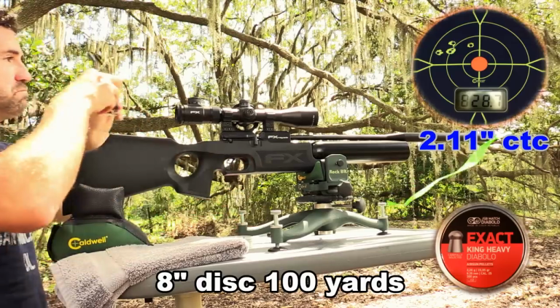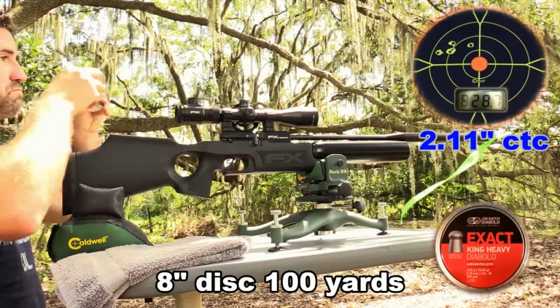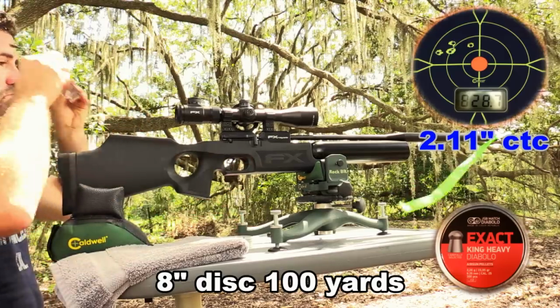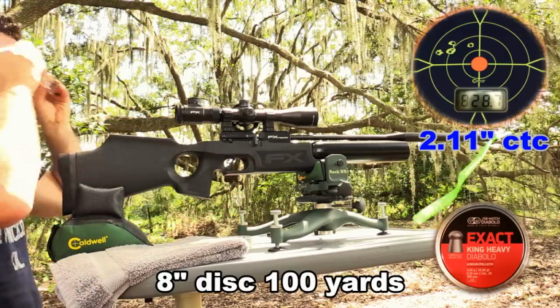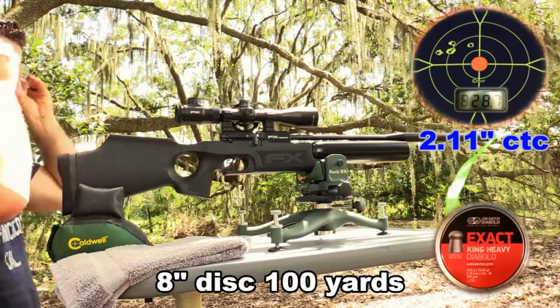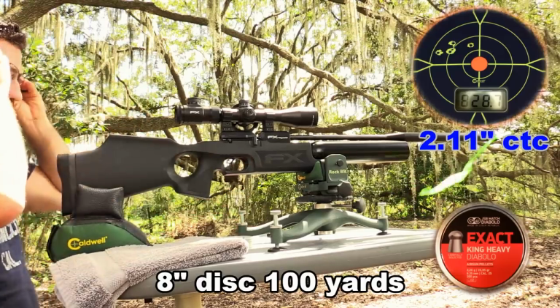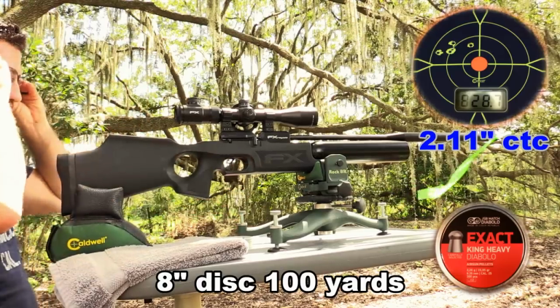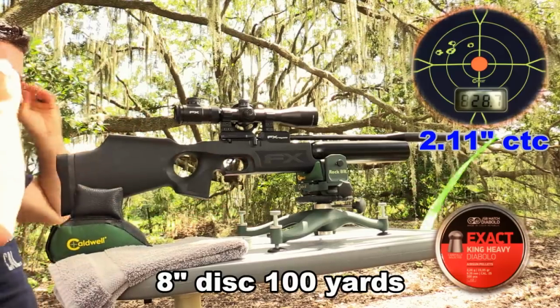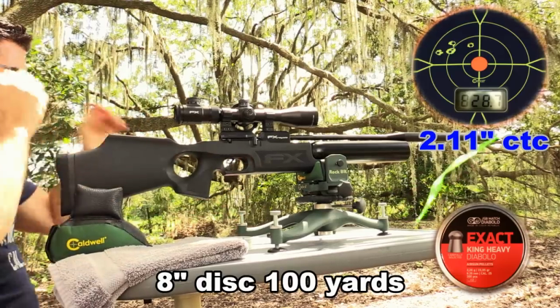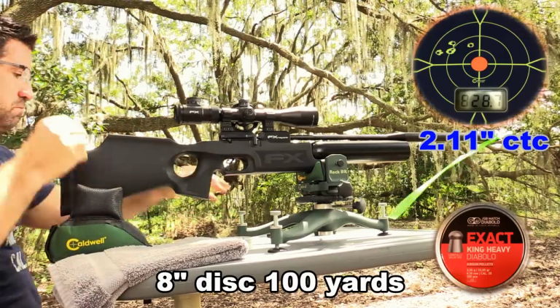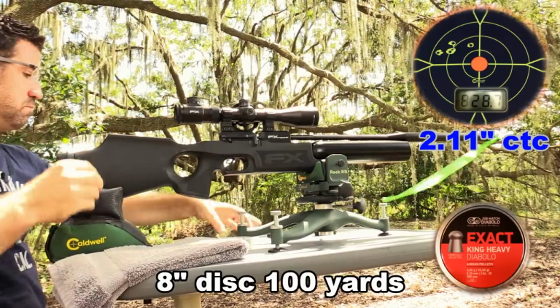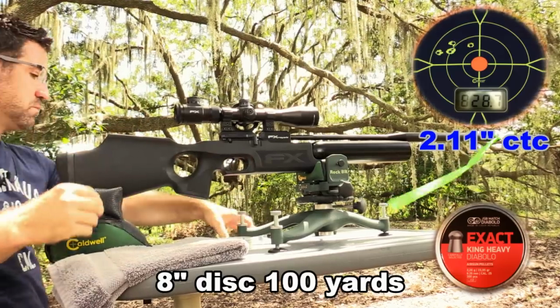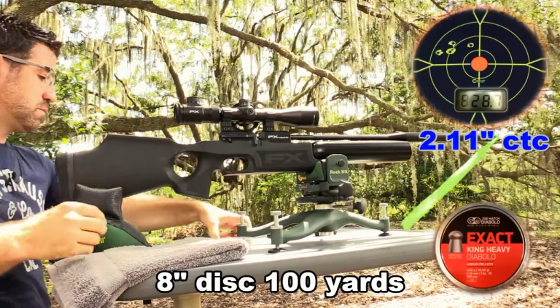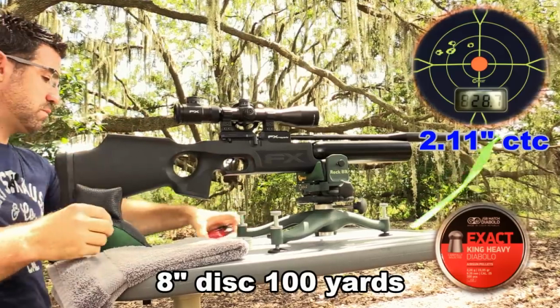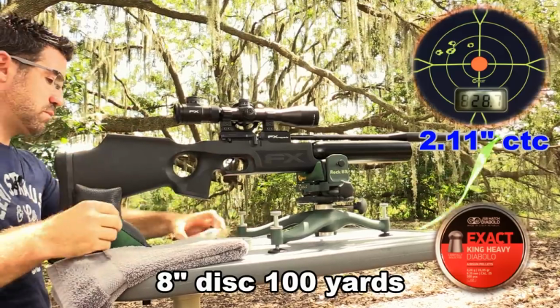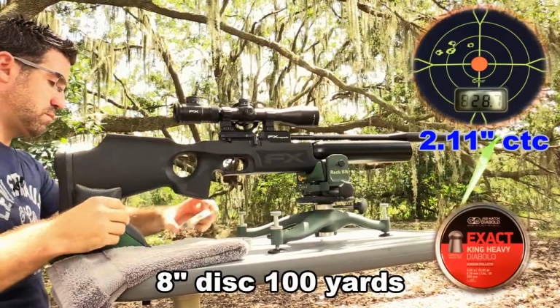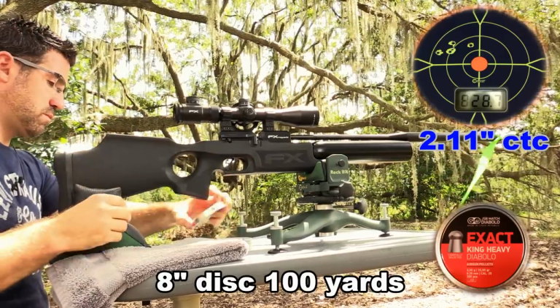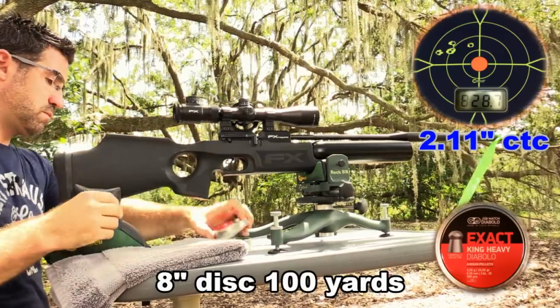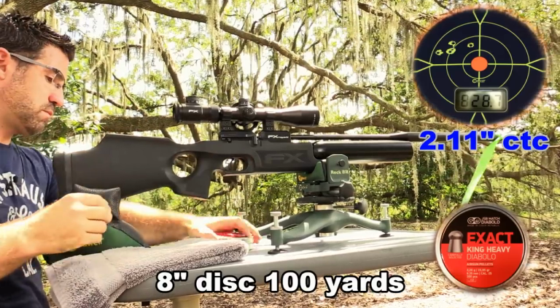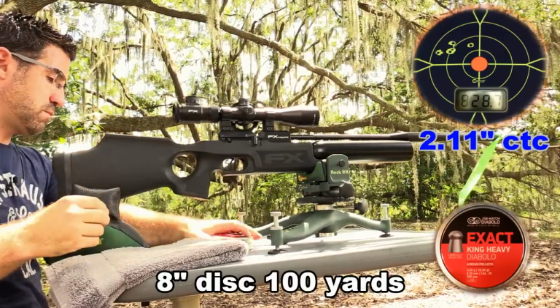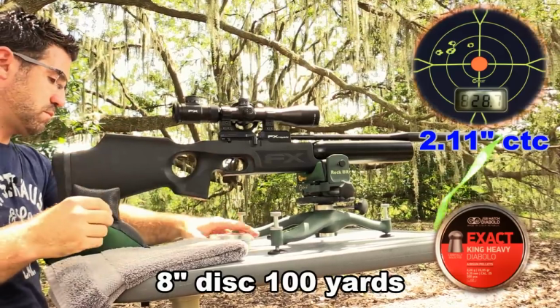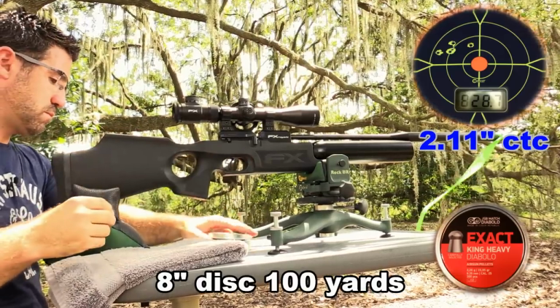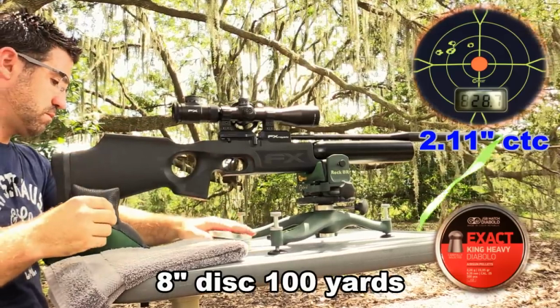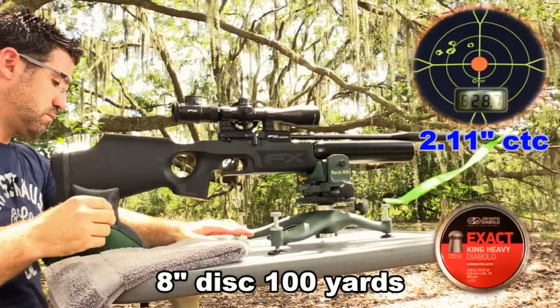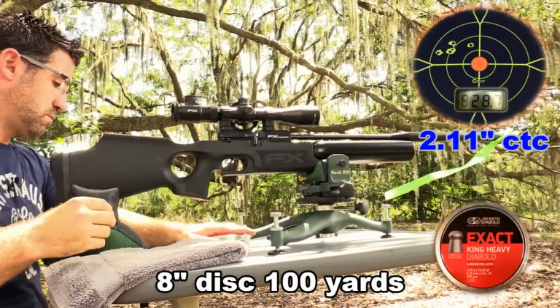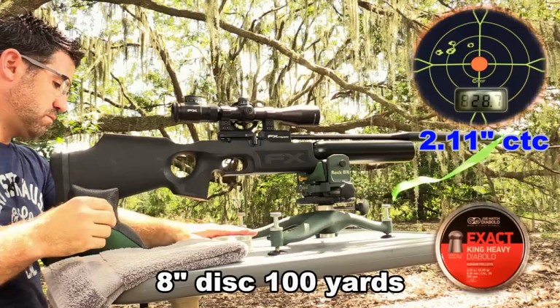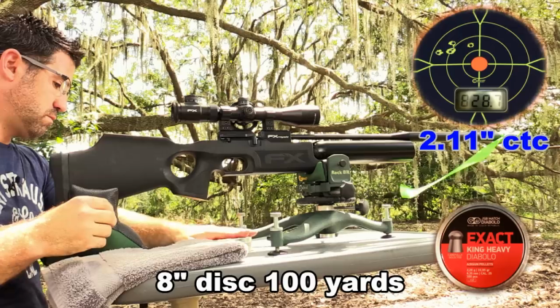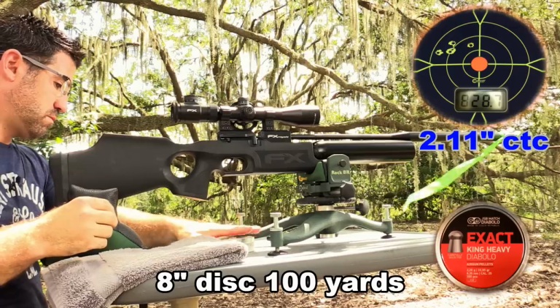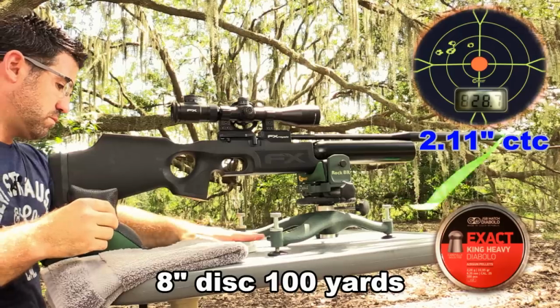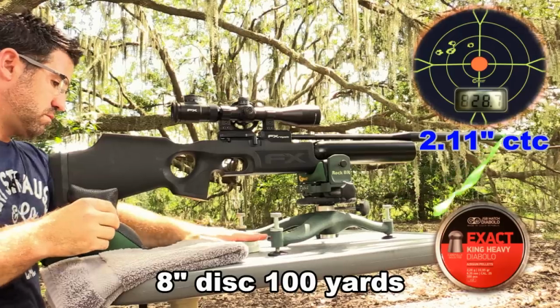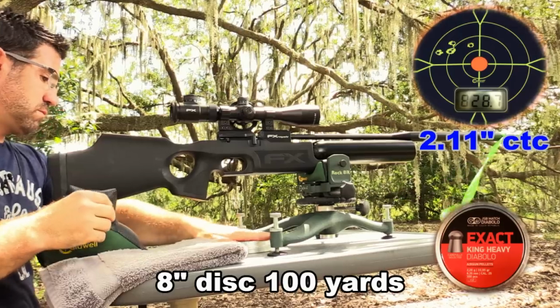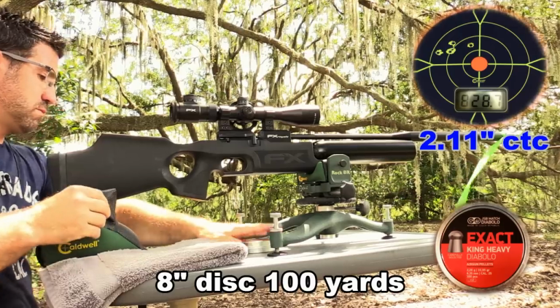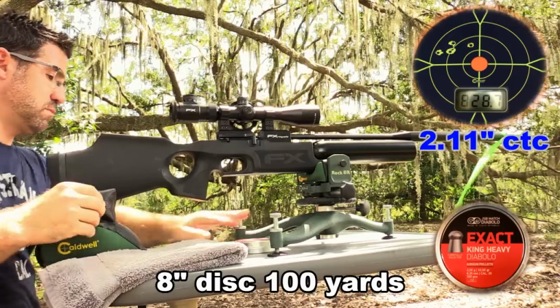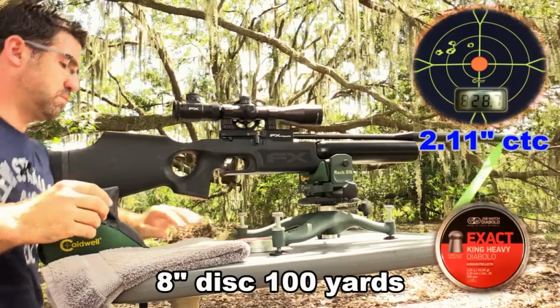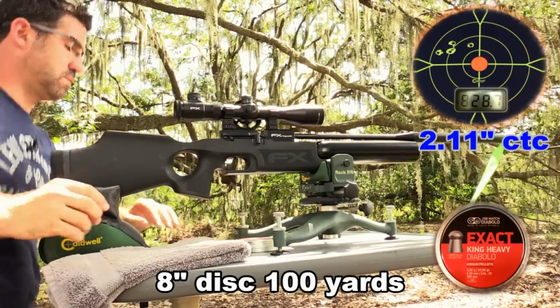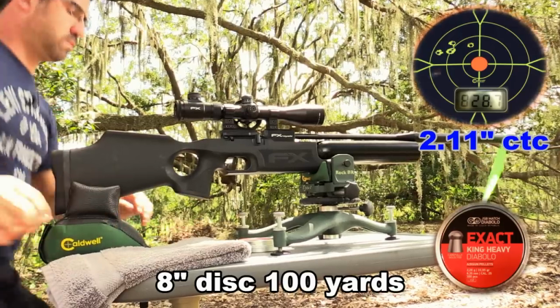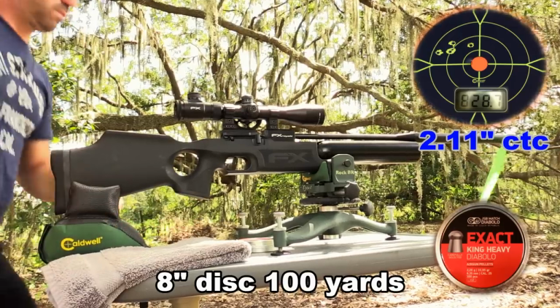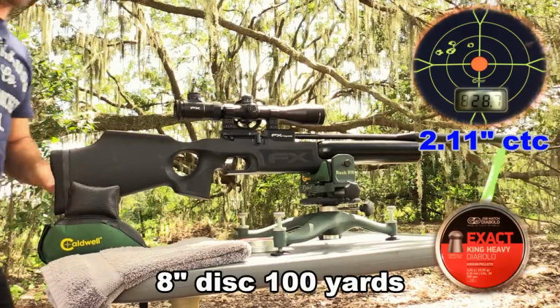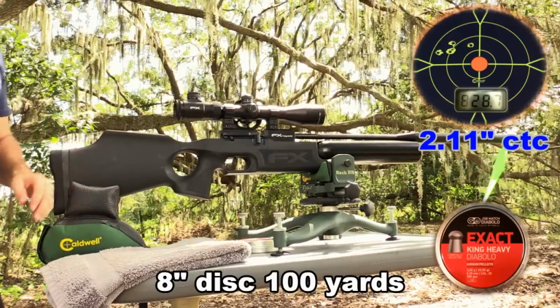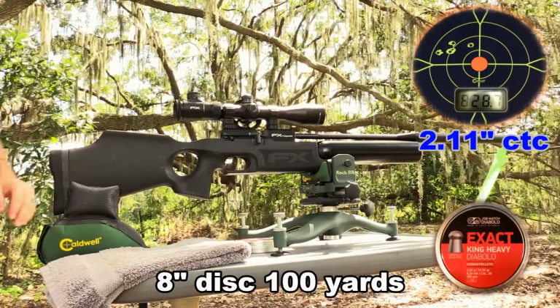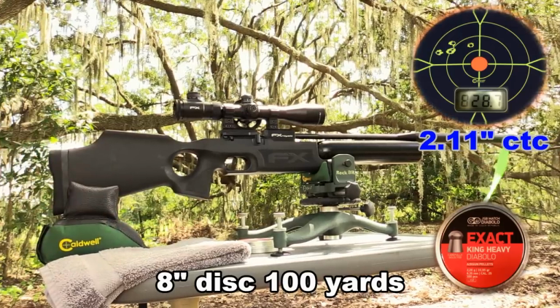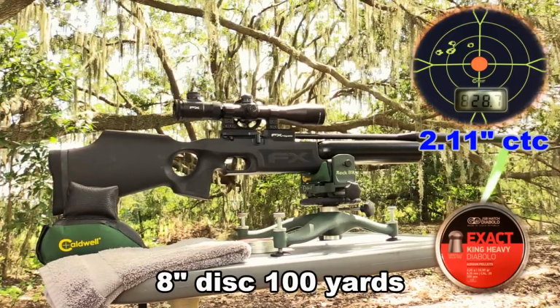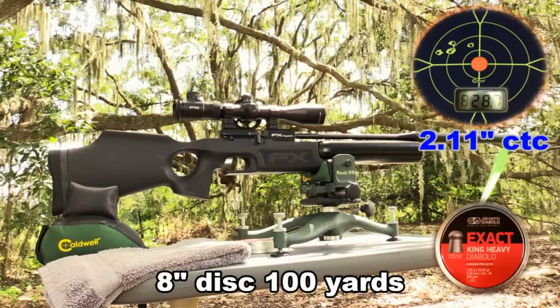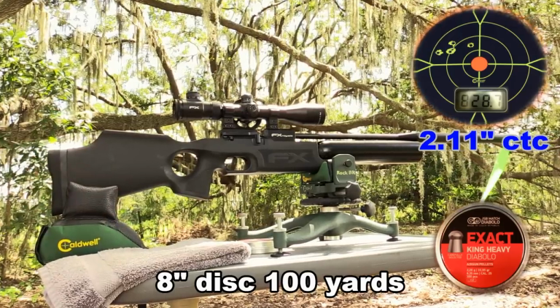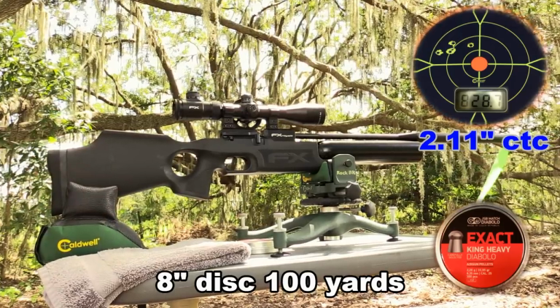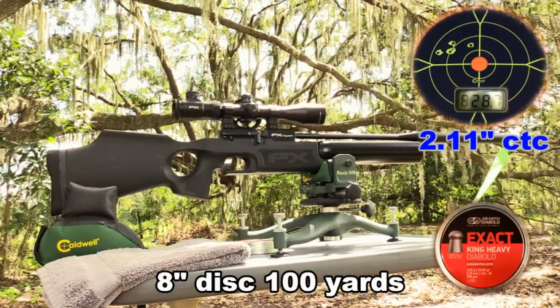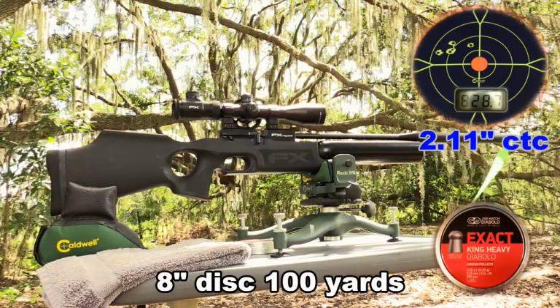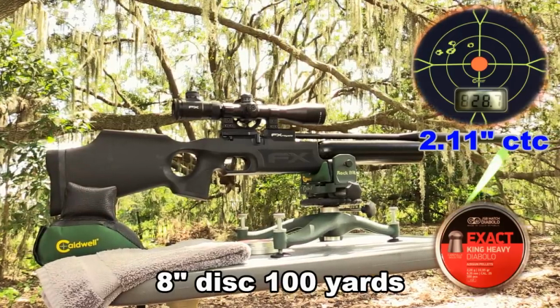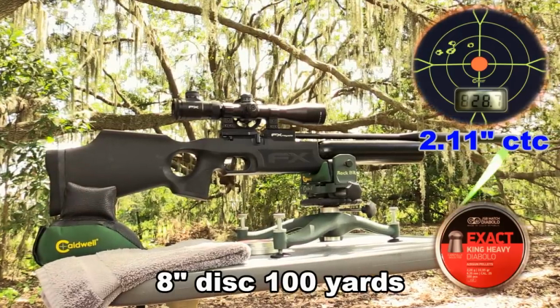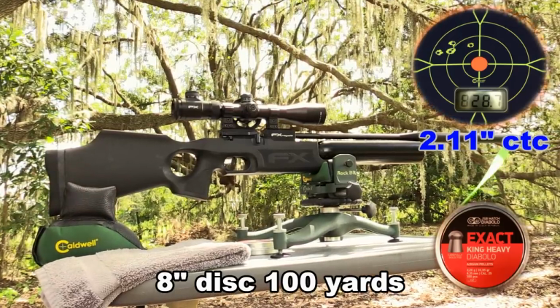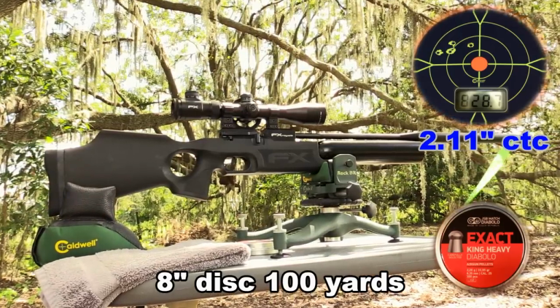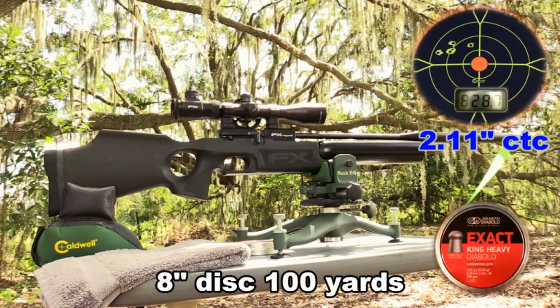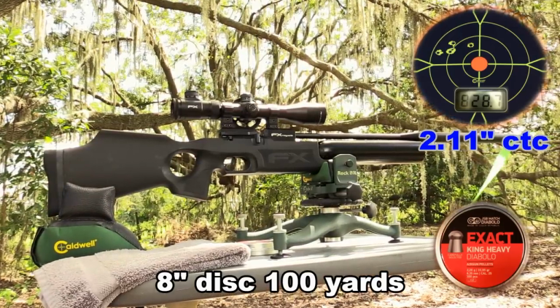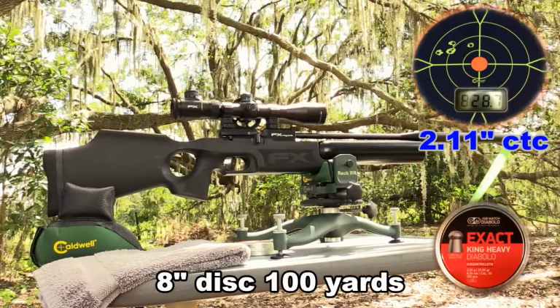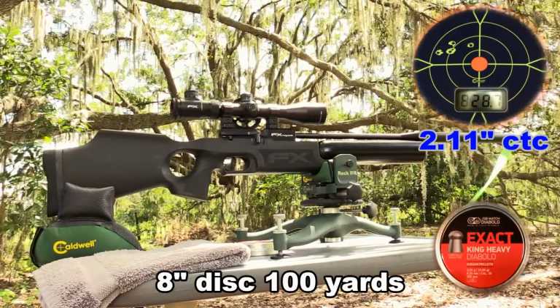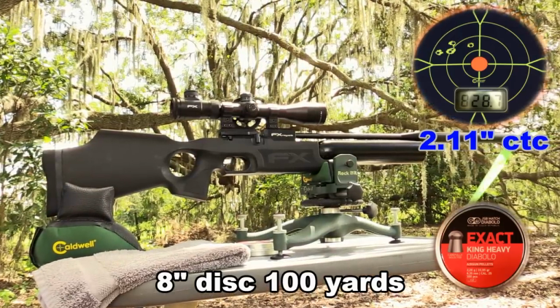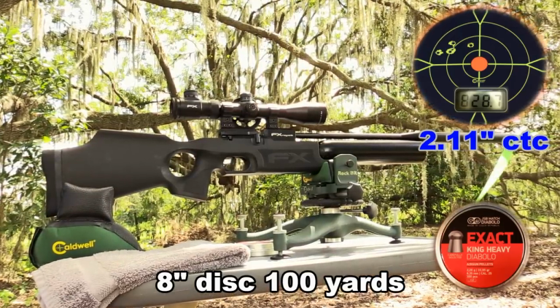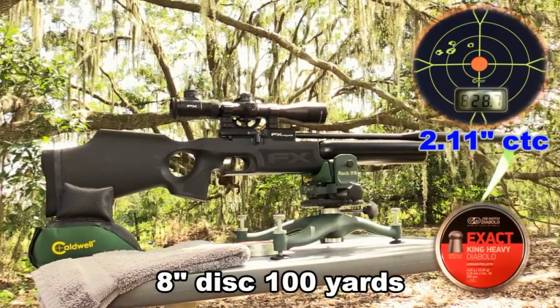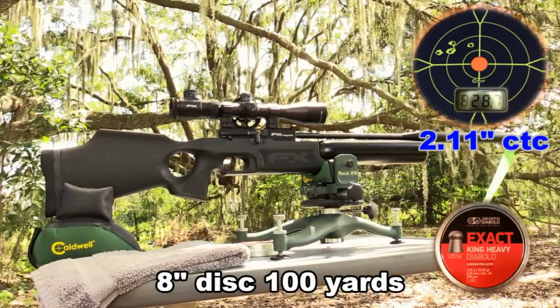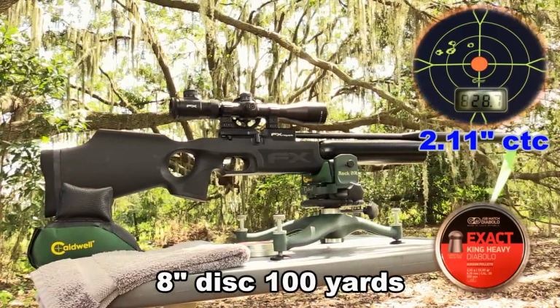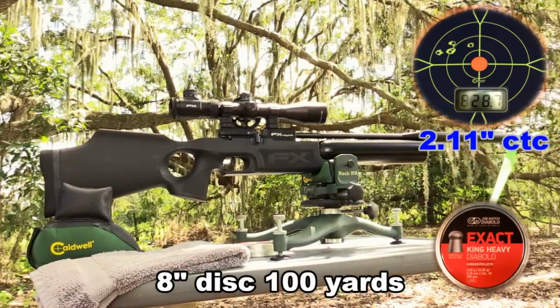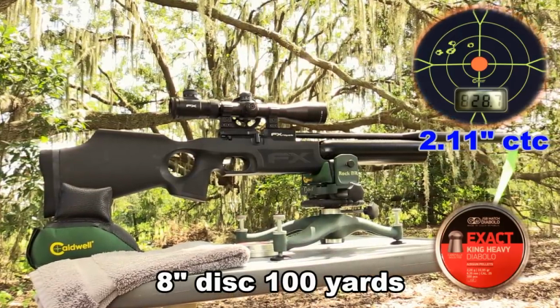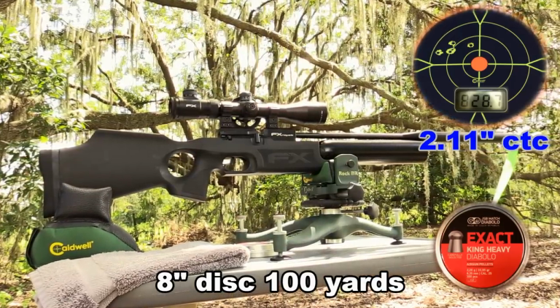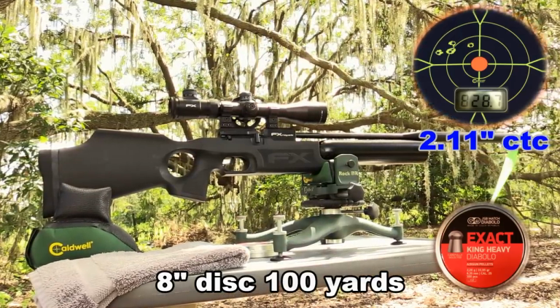Four out of five shots within 1.13 inches of one another — and no compensating. Impressive.